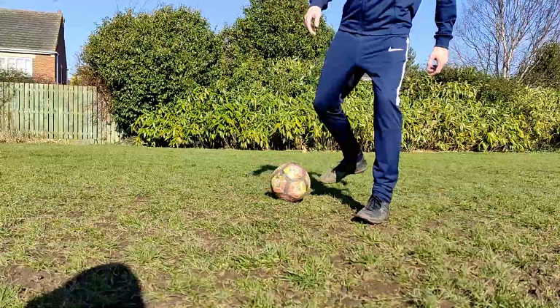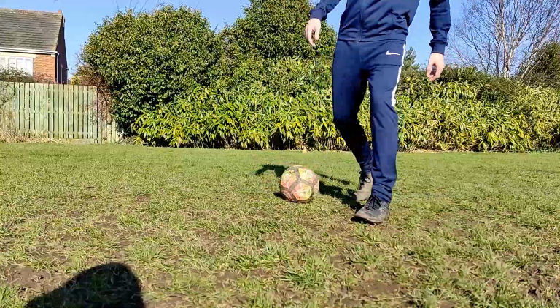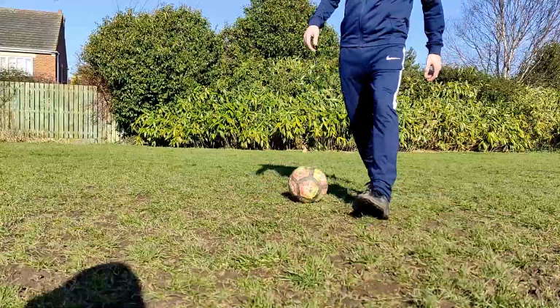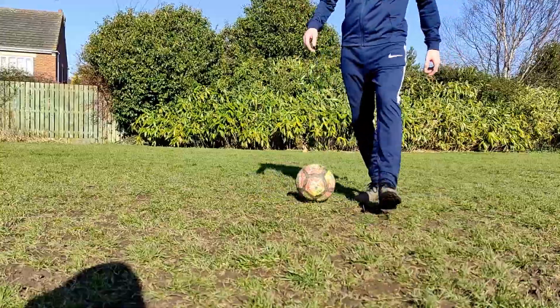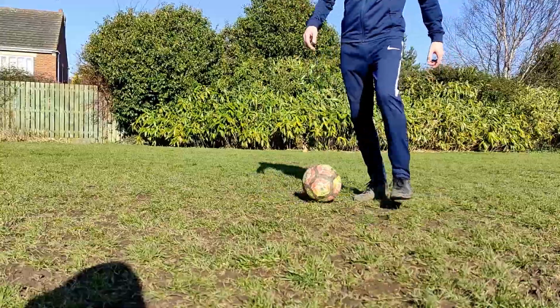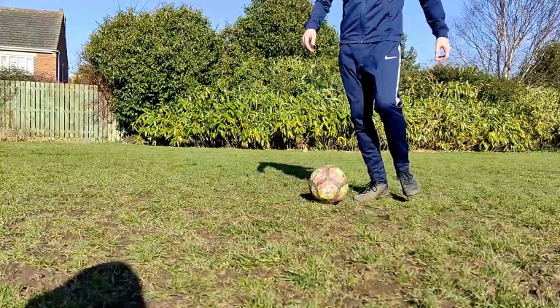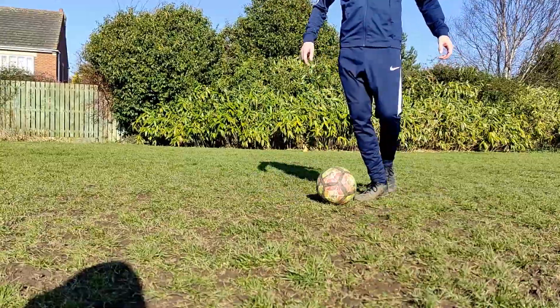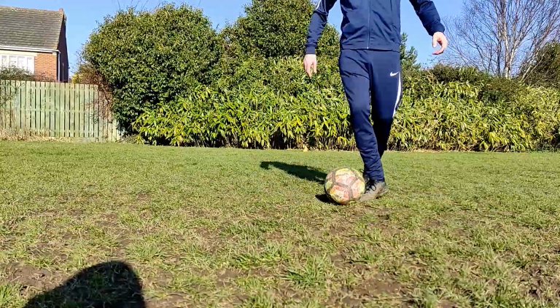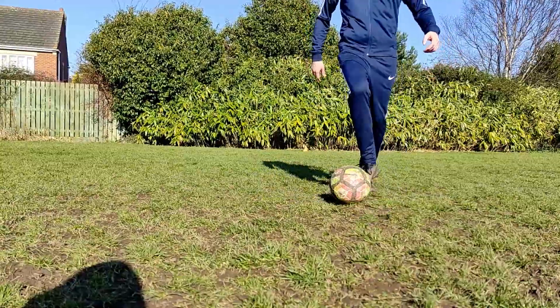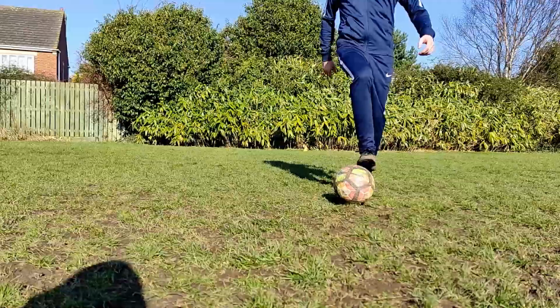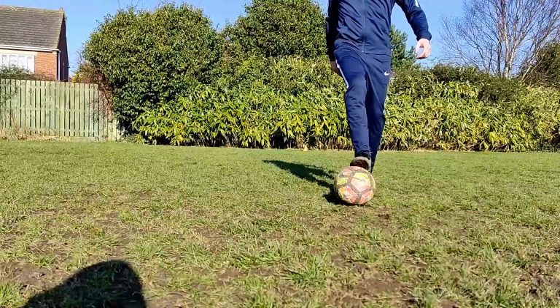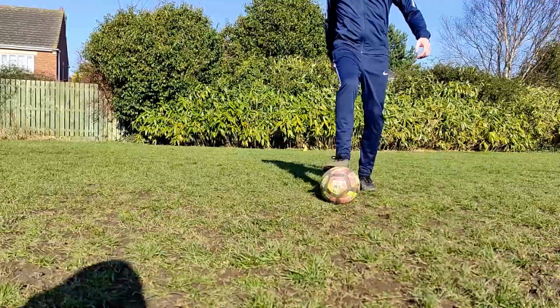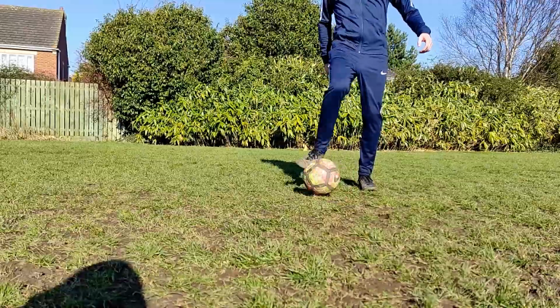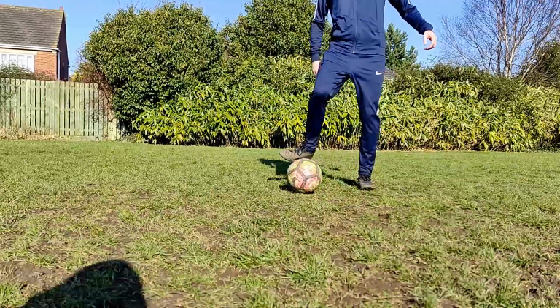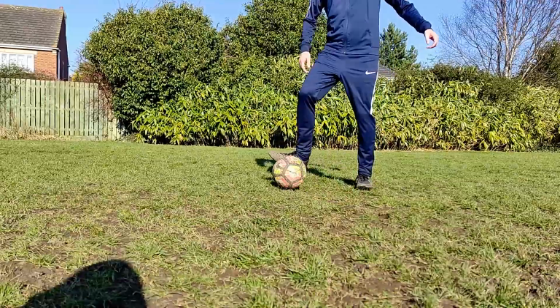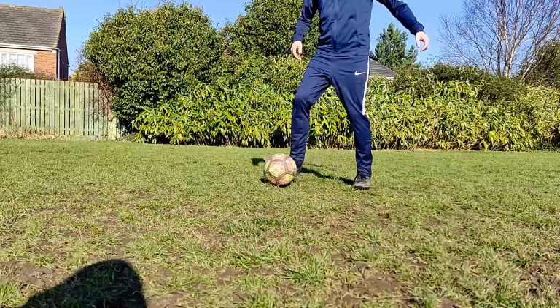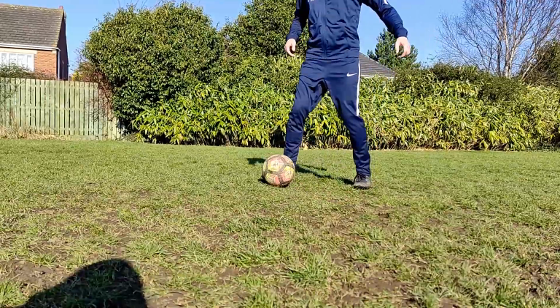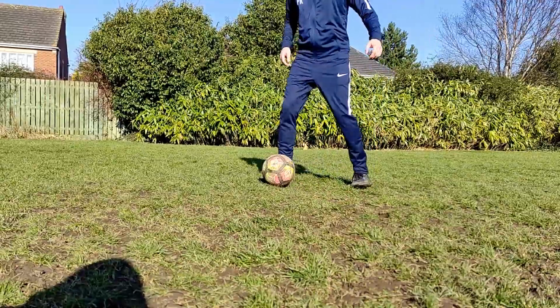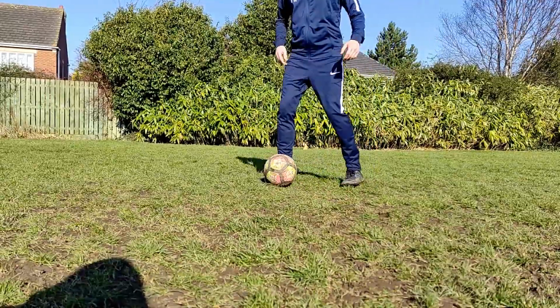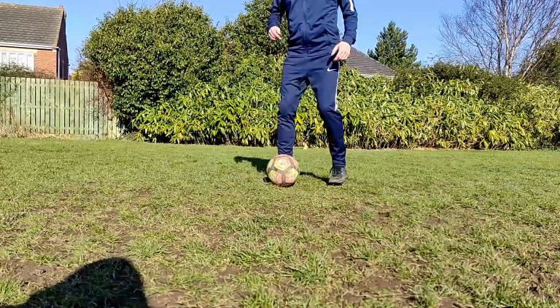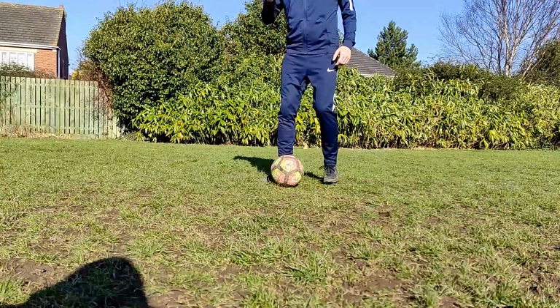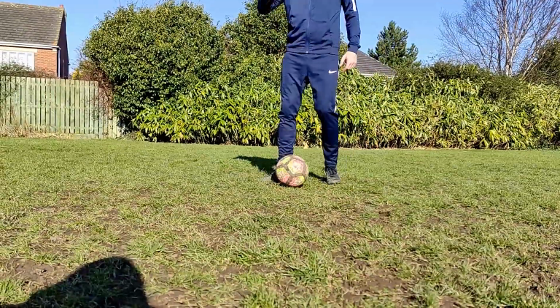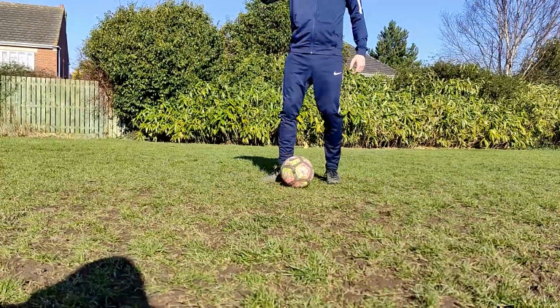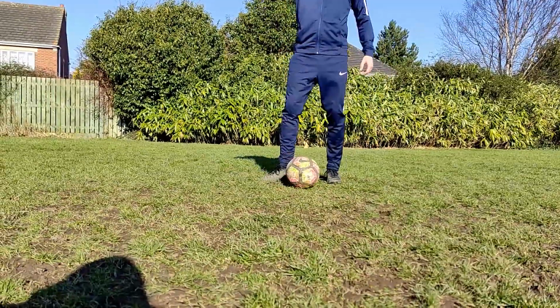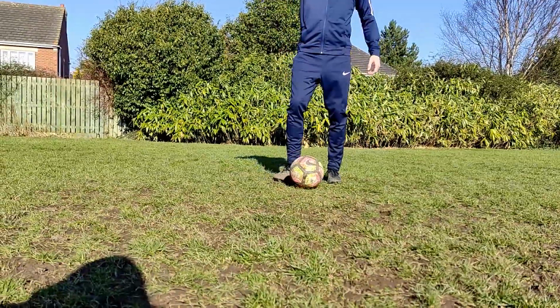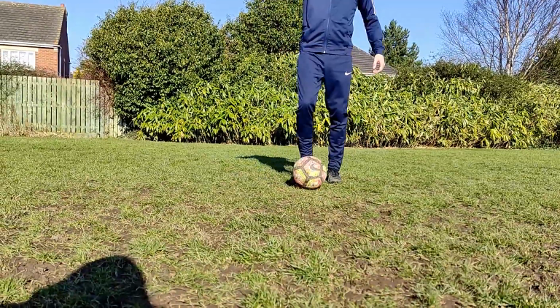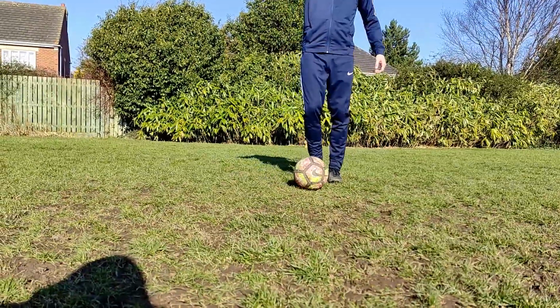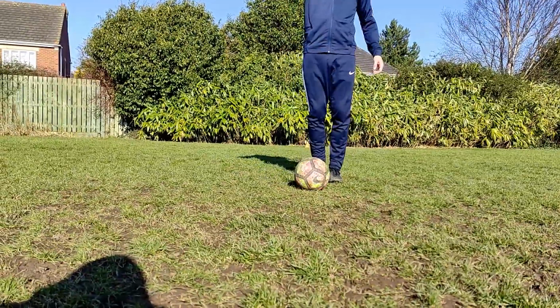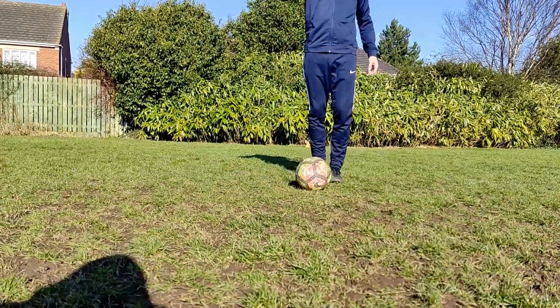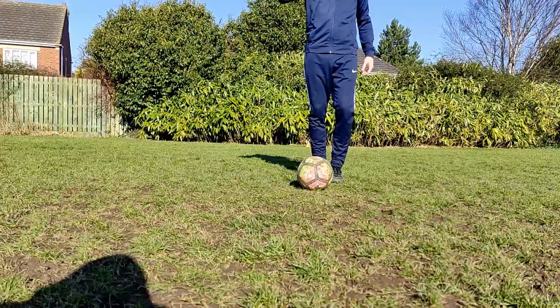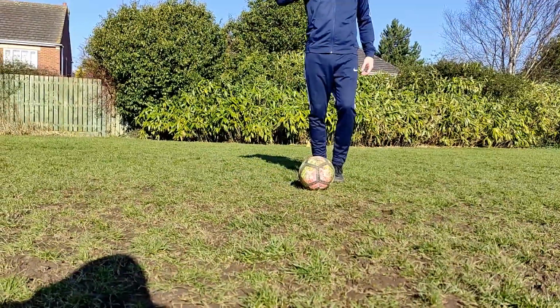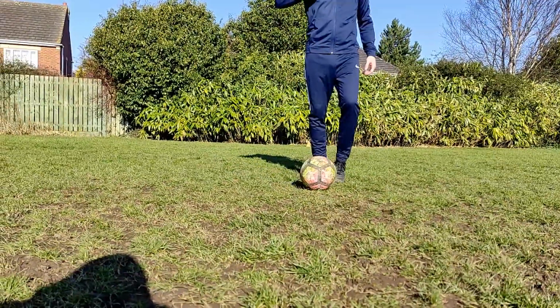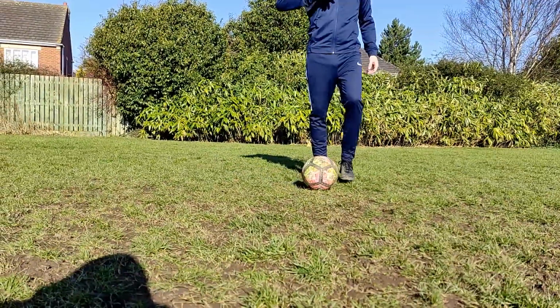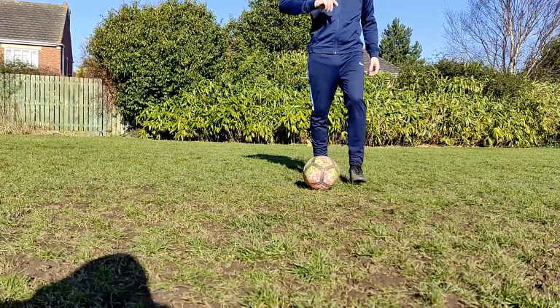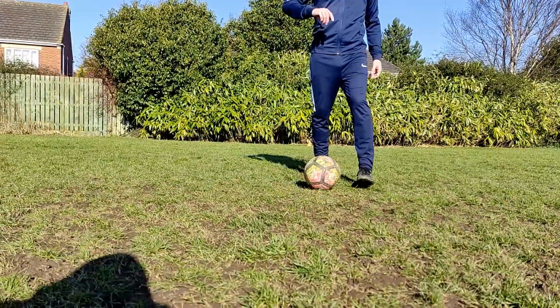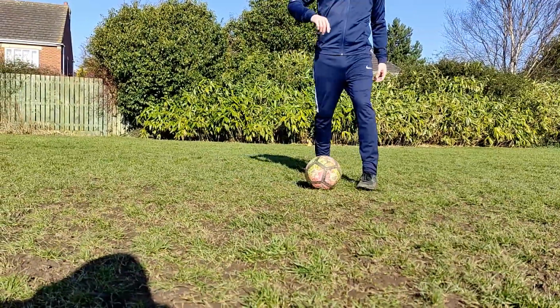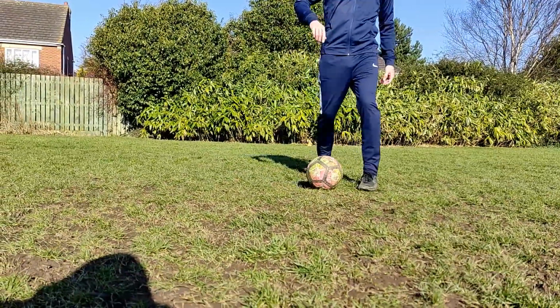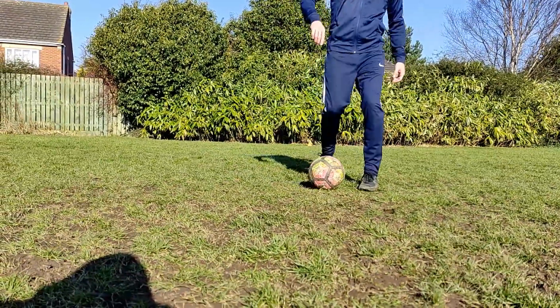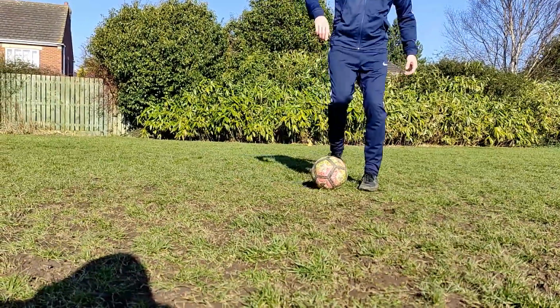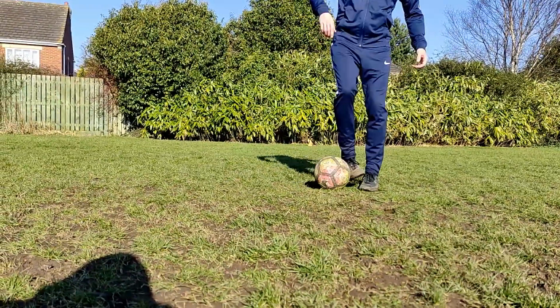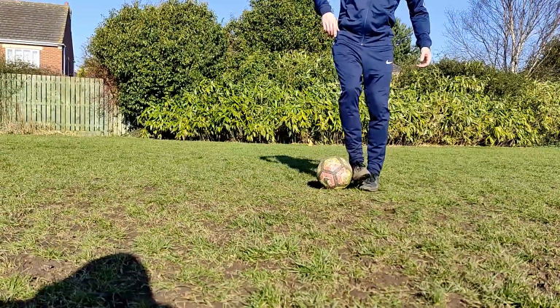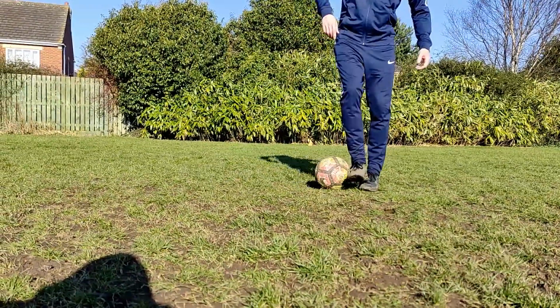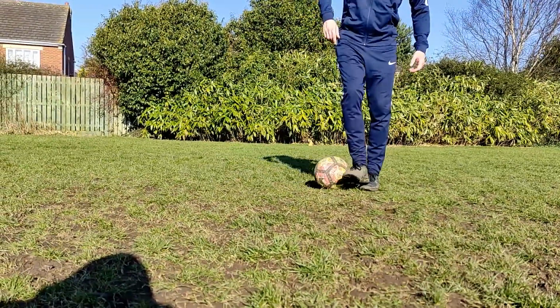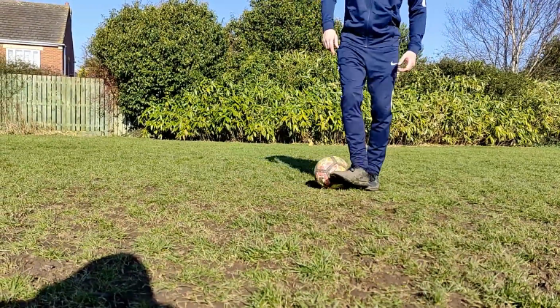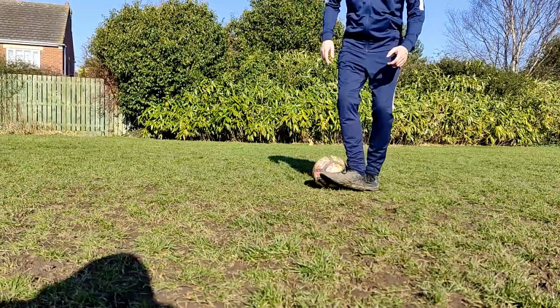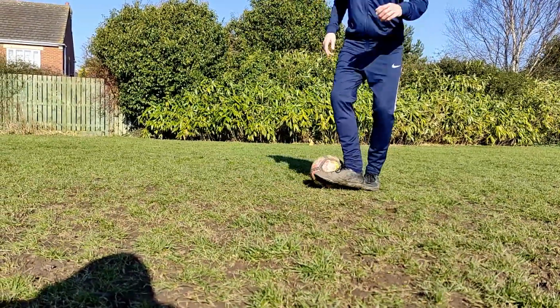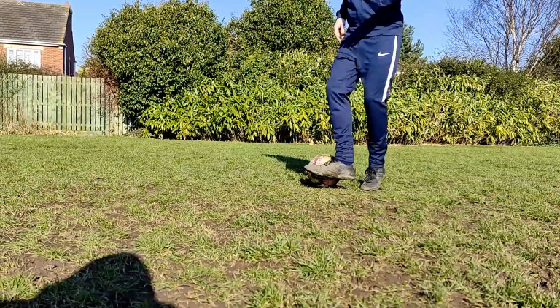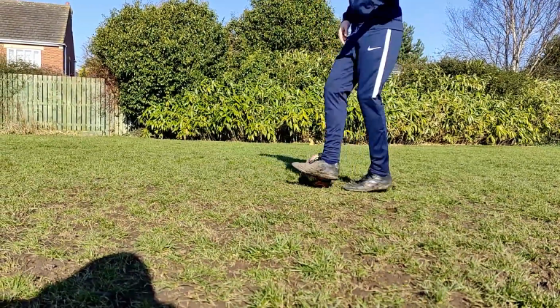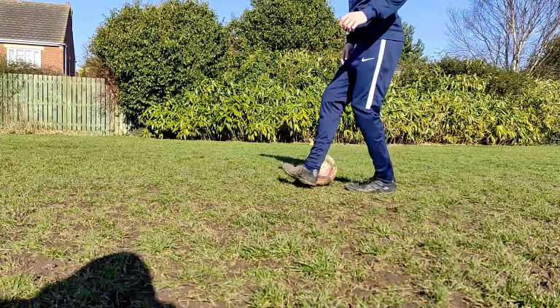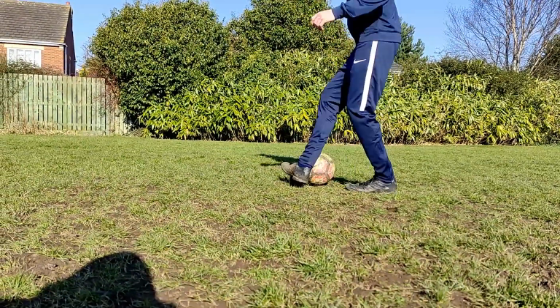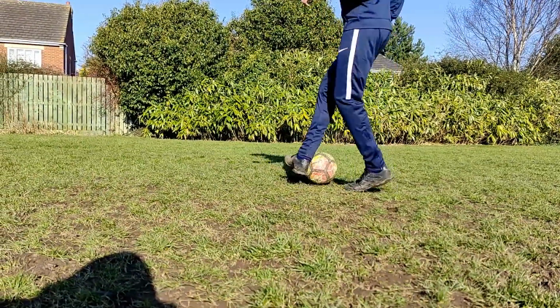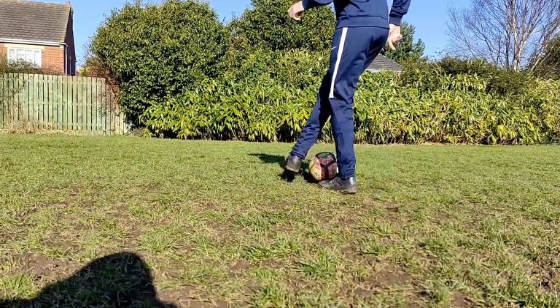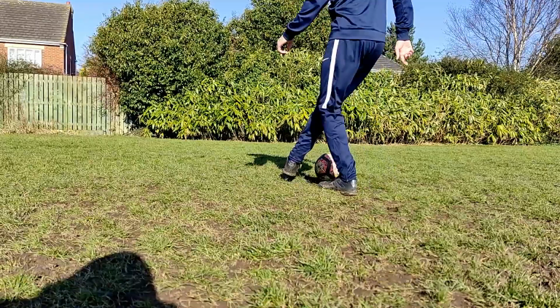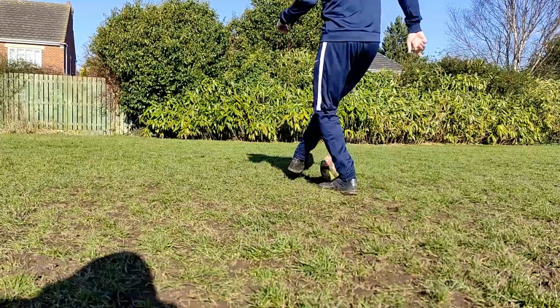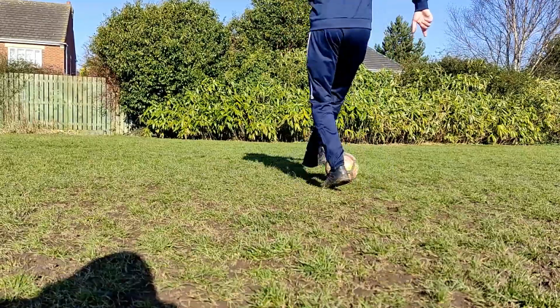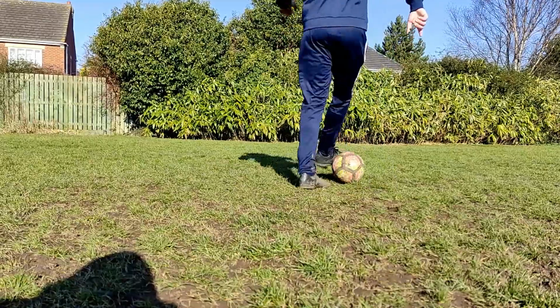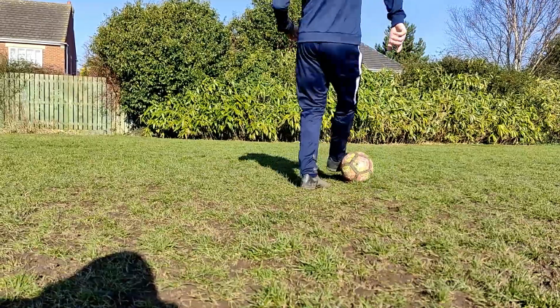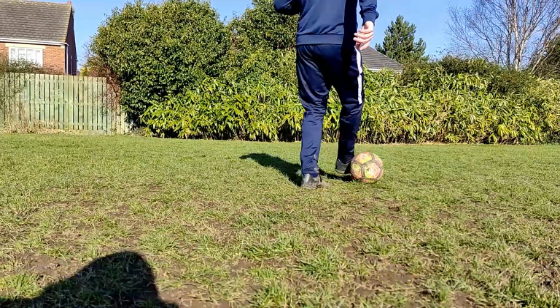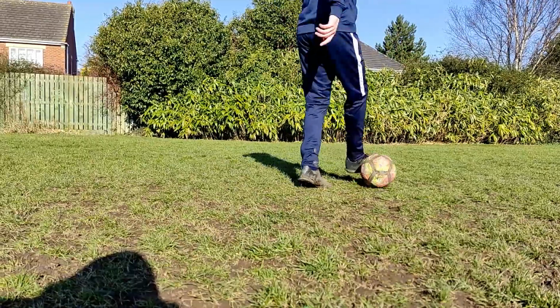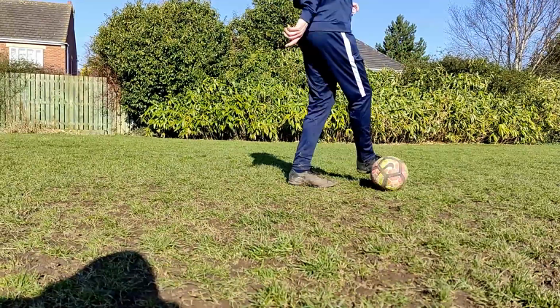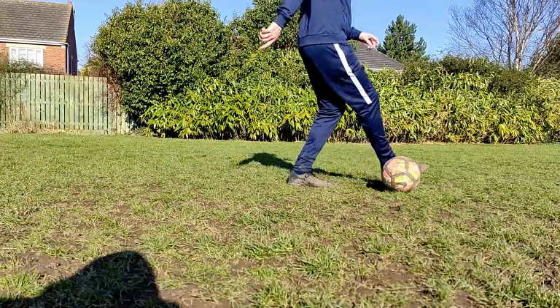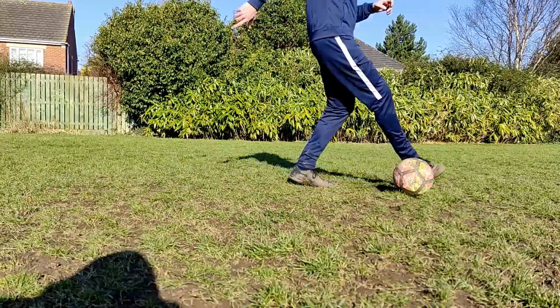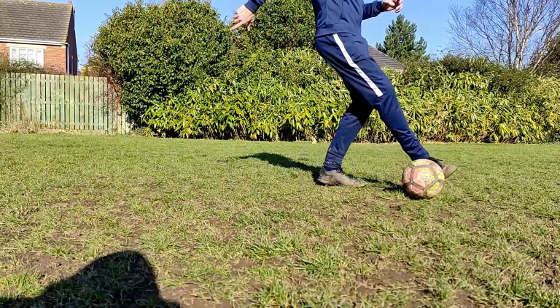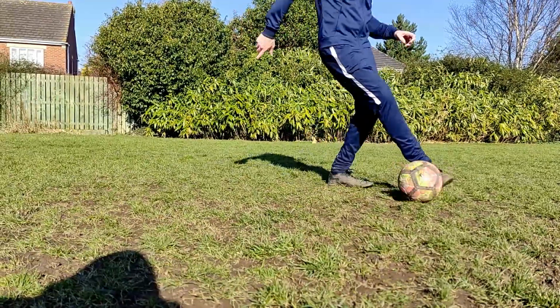You can hop on your non-kicking foot to help you turn in place while keeping your kicking foot in contact with the ball.